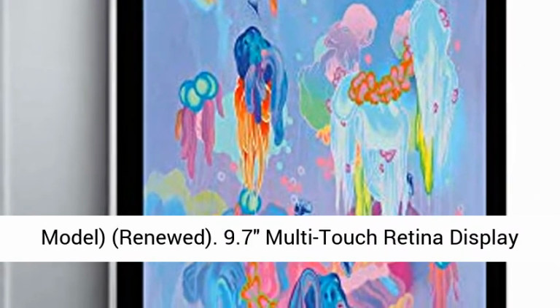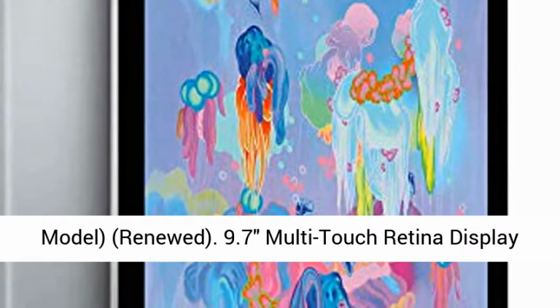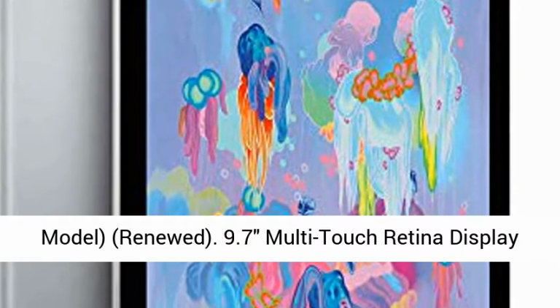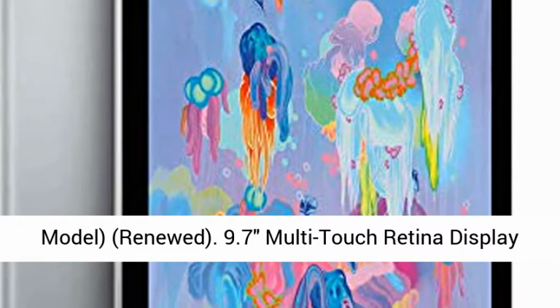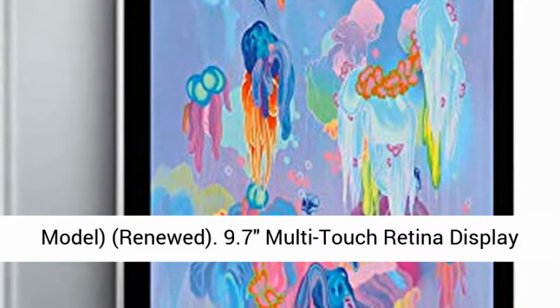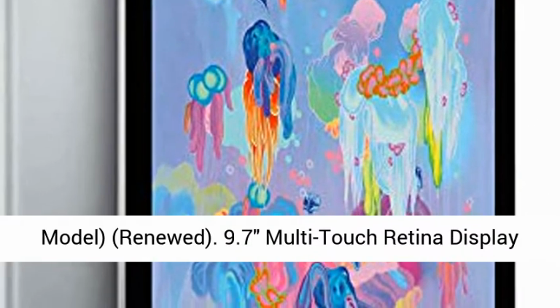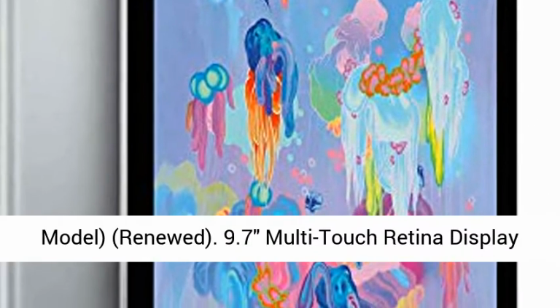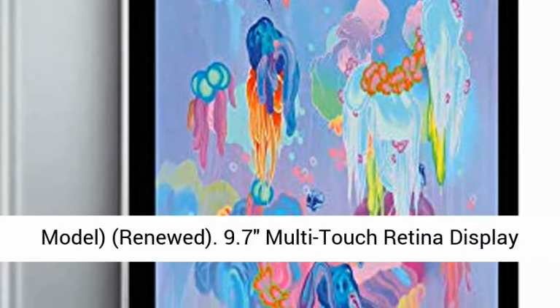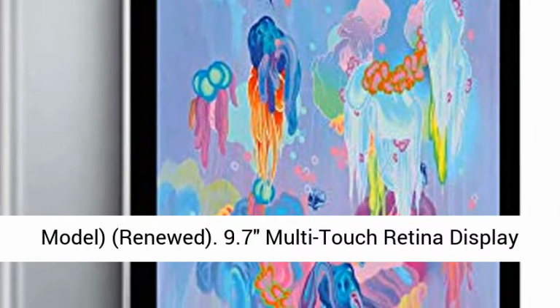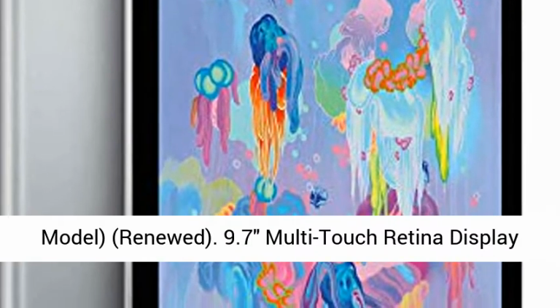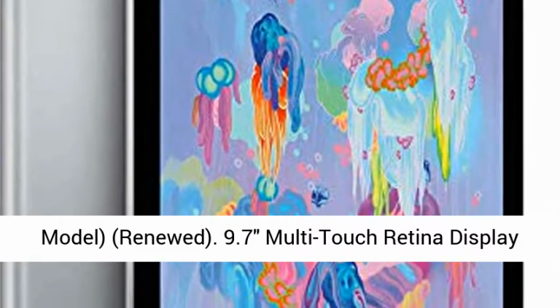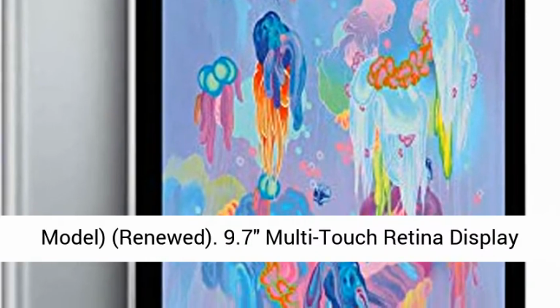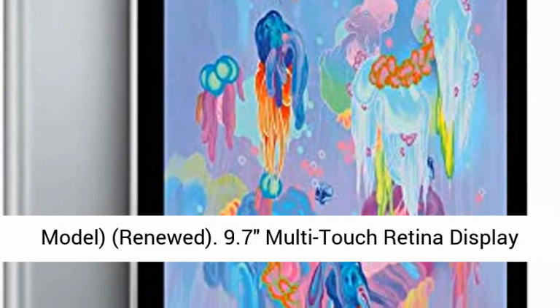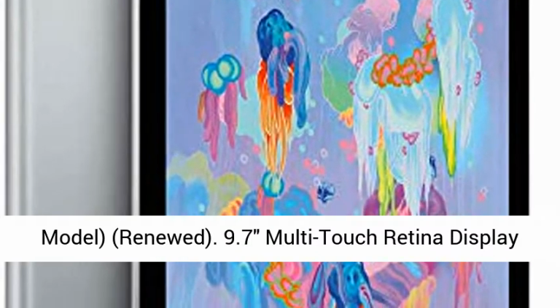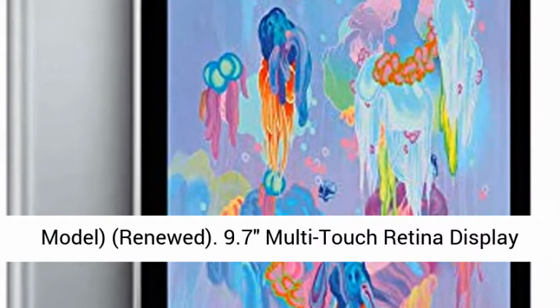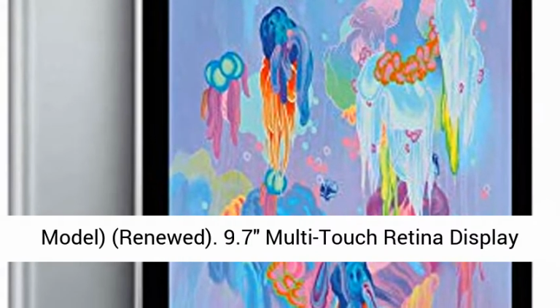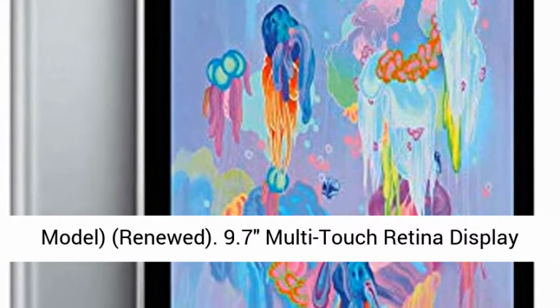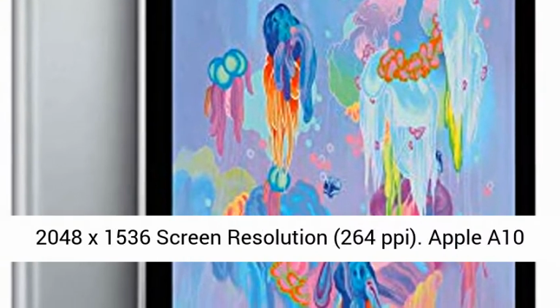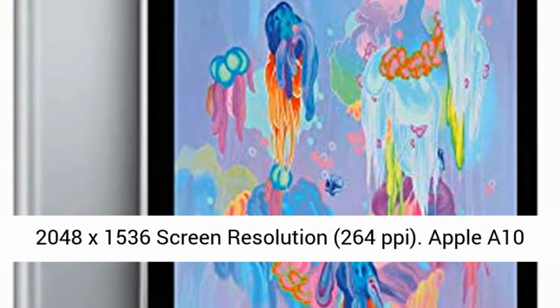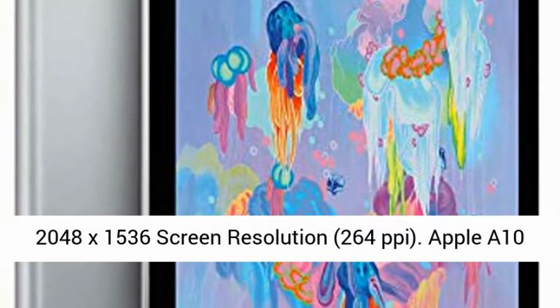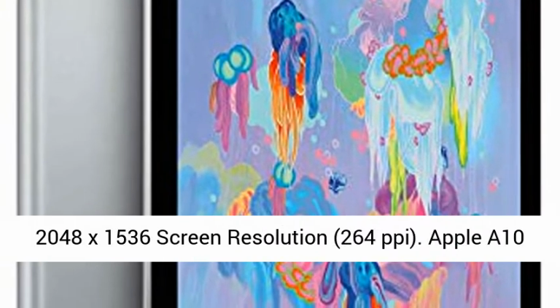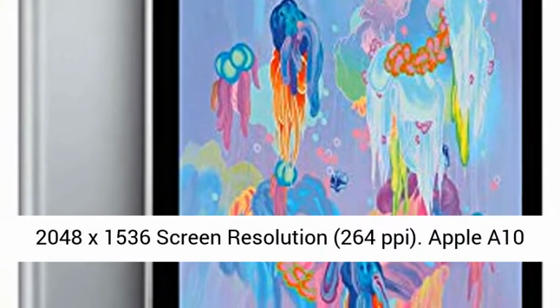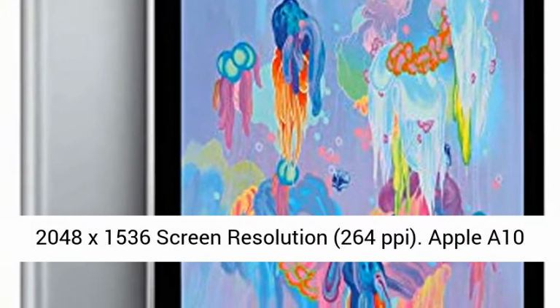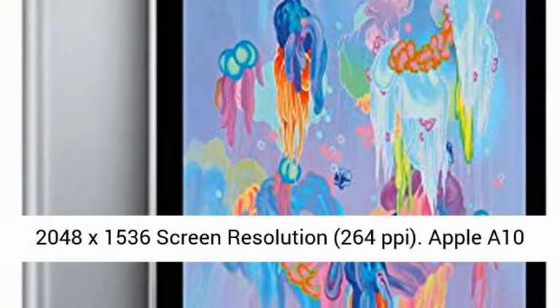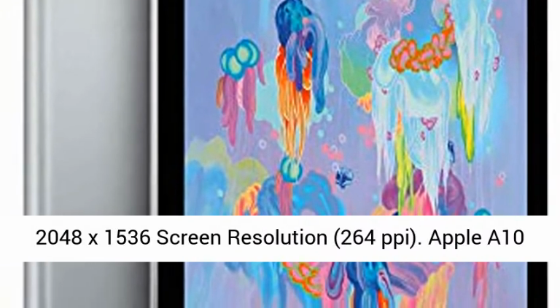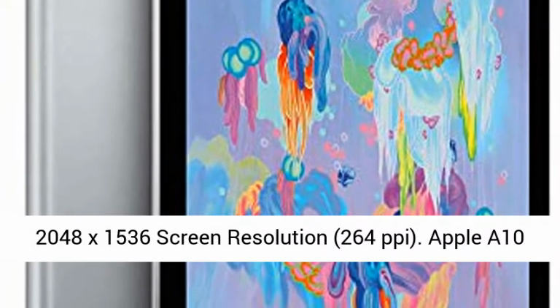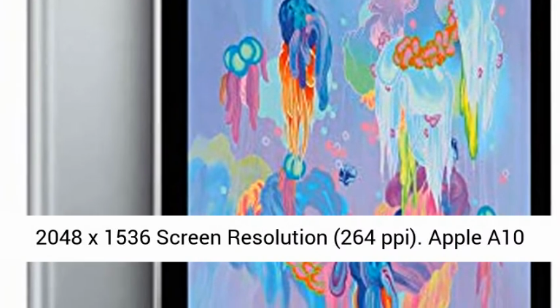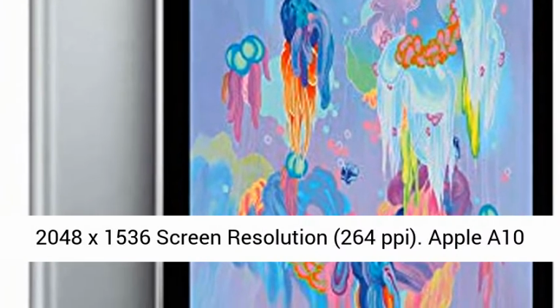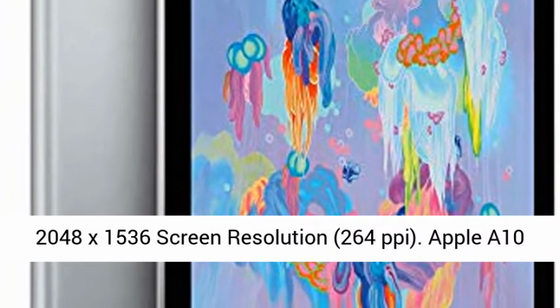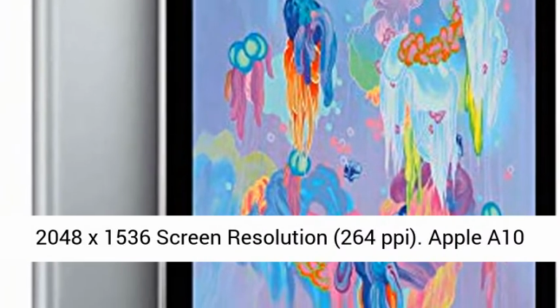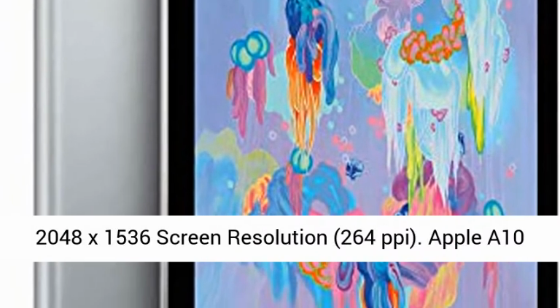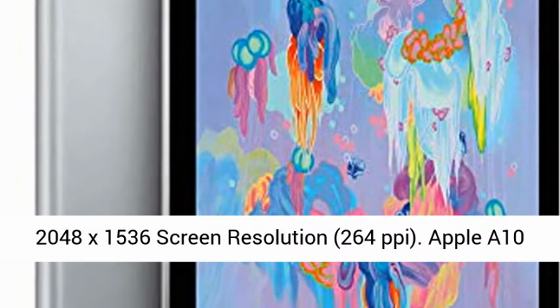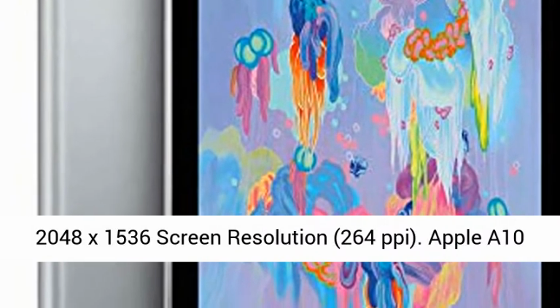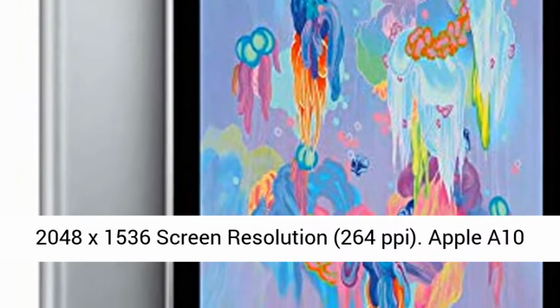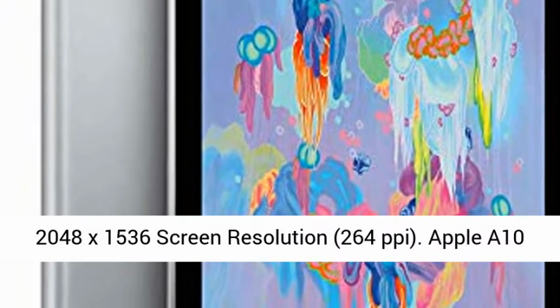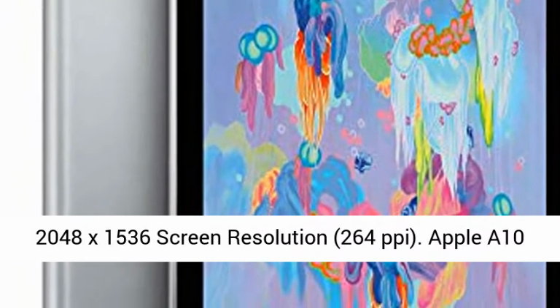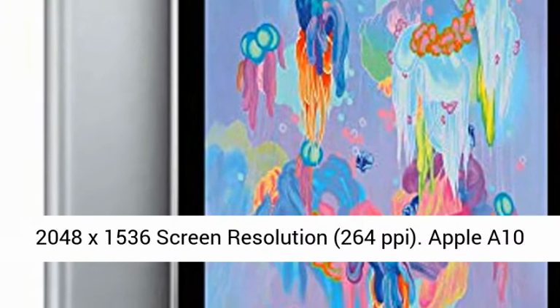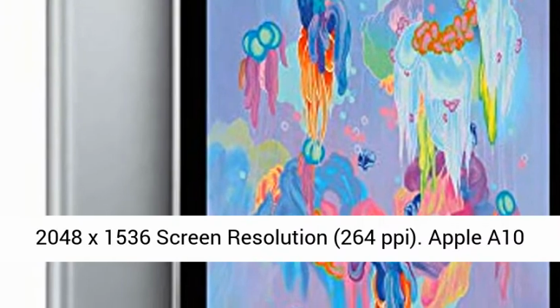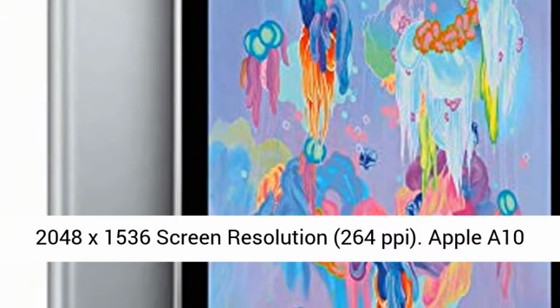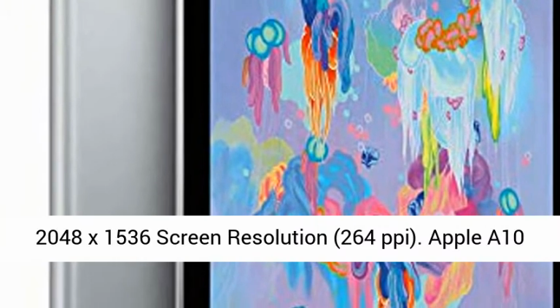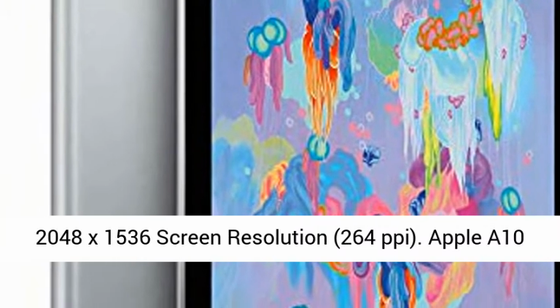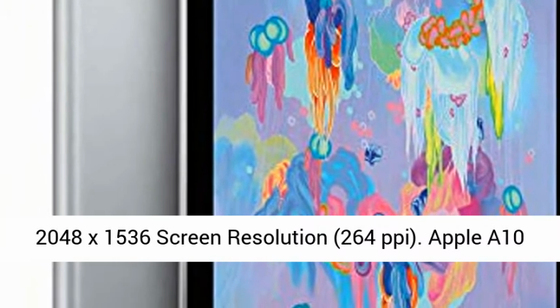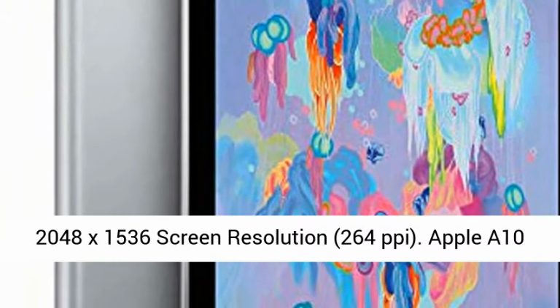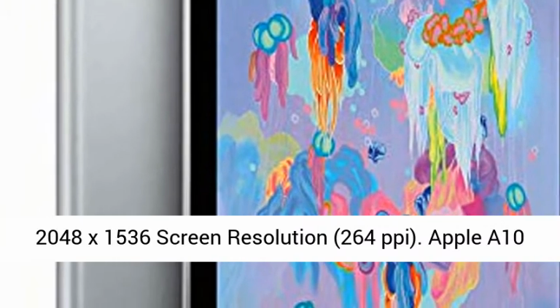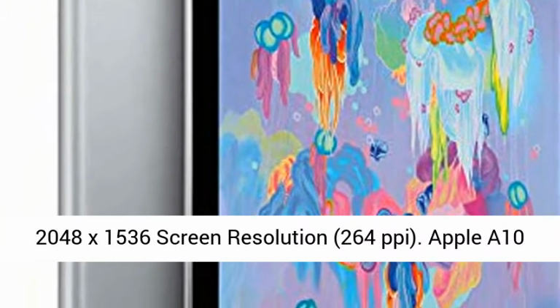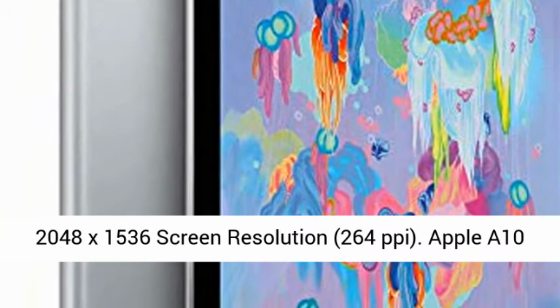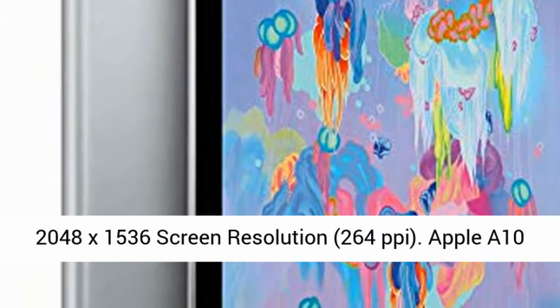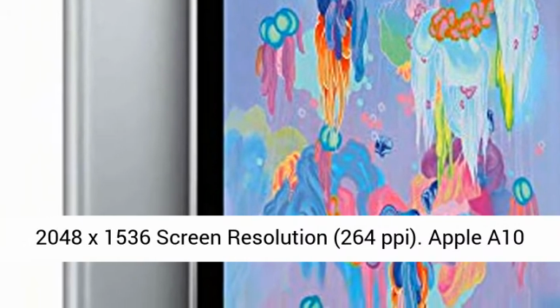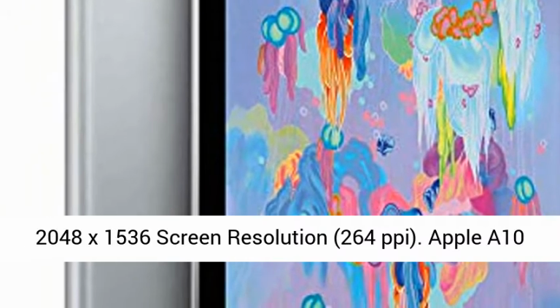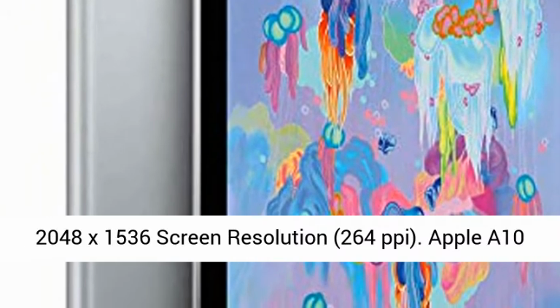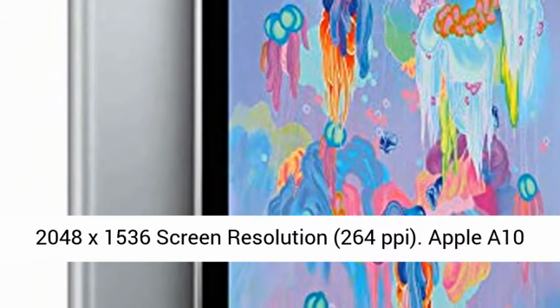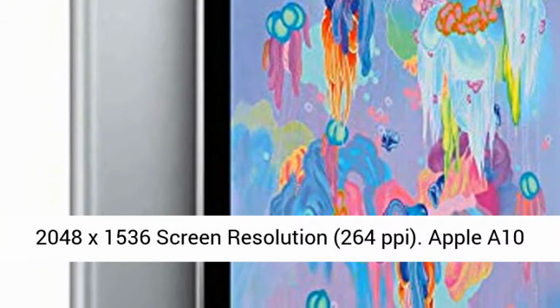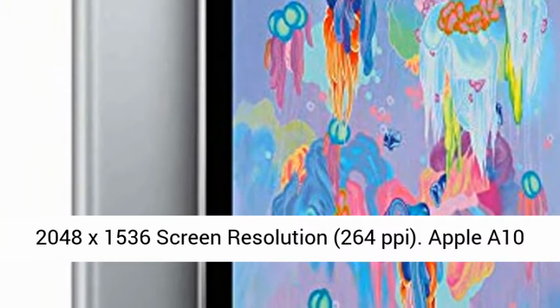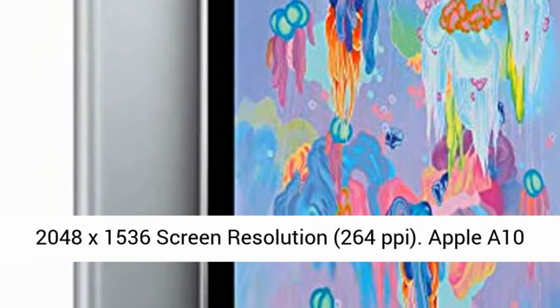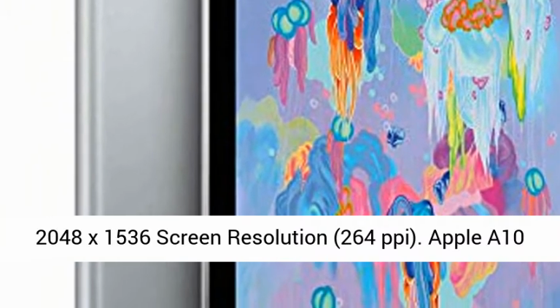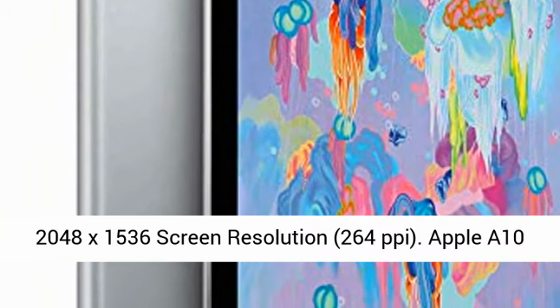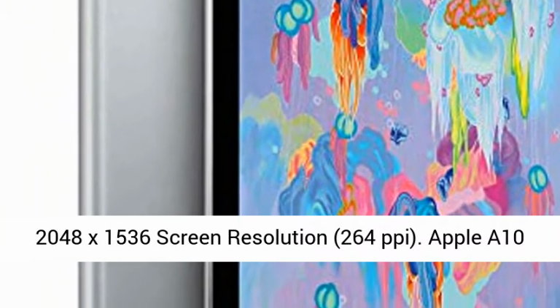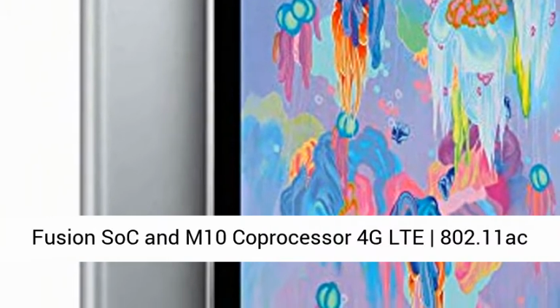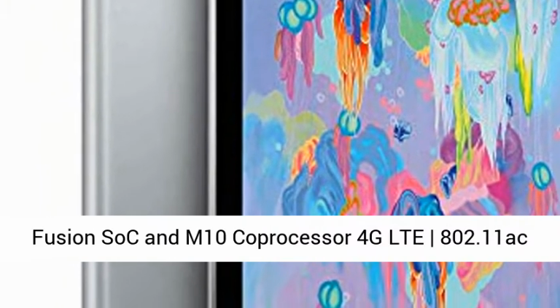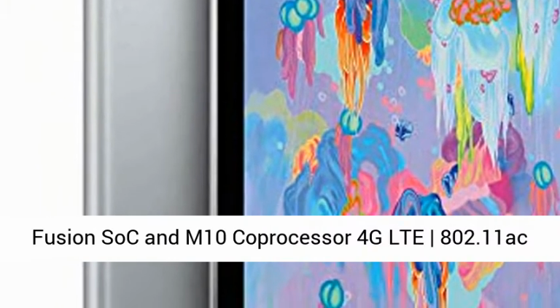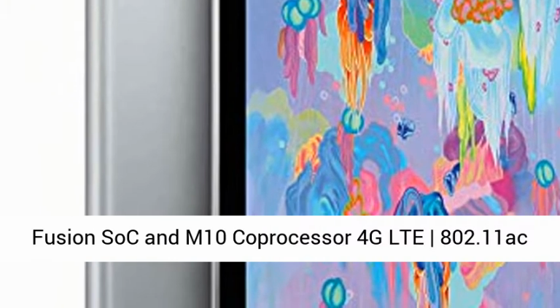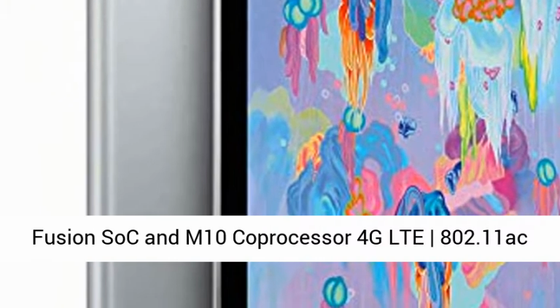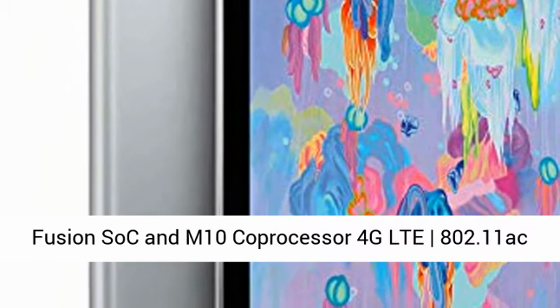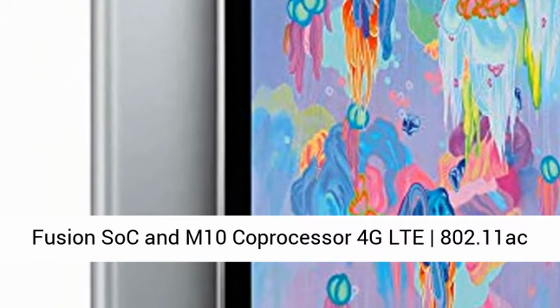9.7" Multi-Touch Retina Display, 2048x1536 screen resolution, 264 ppi.